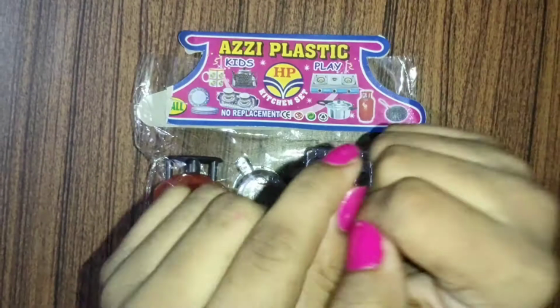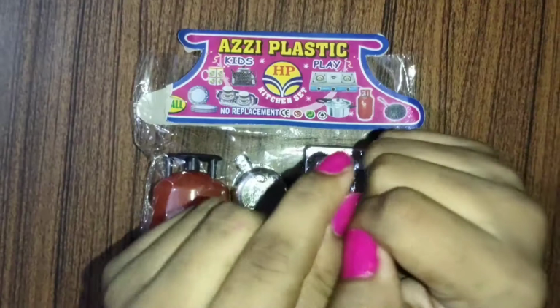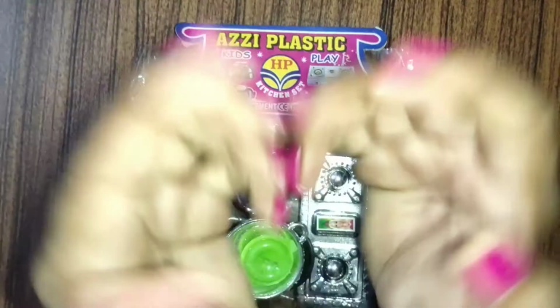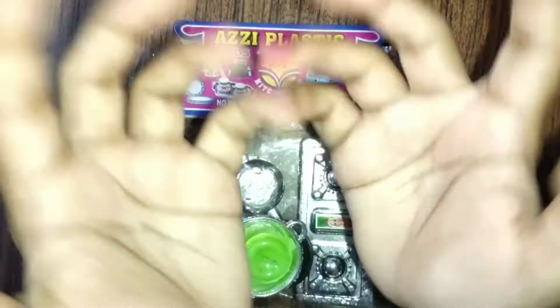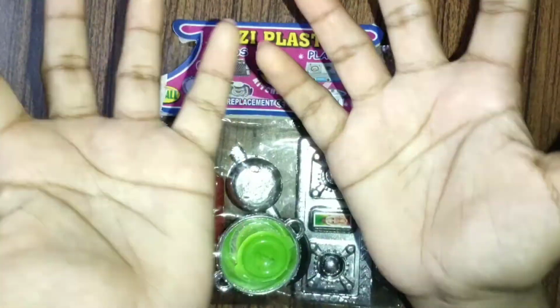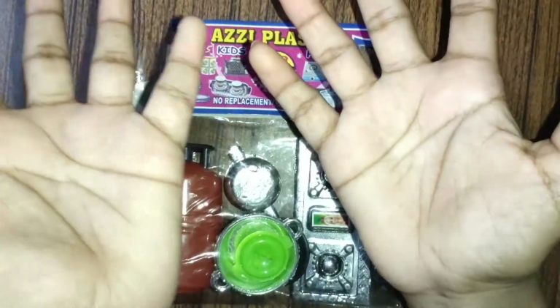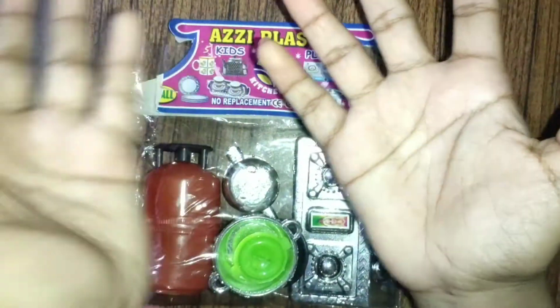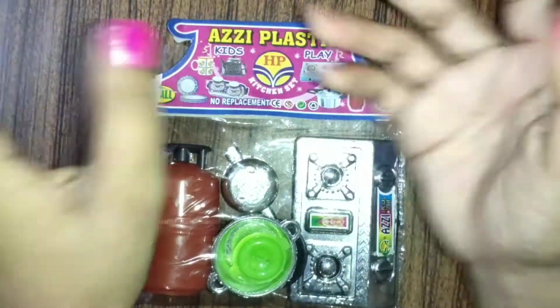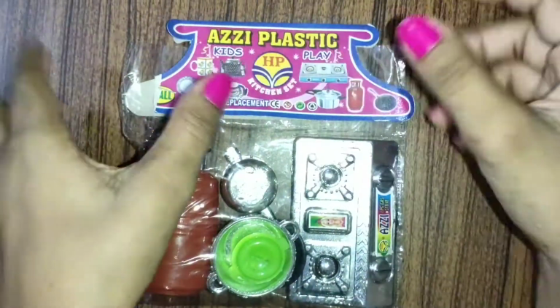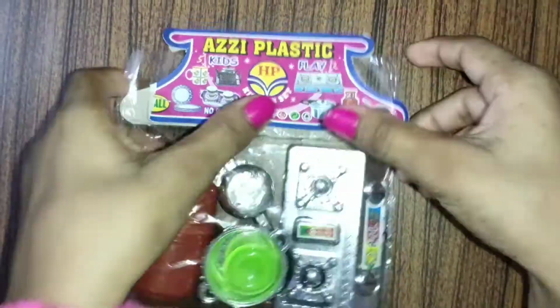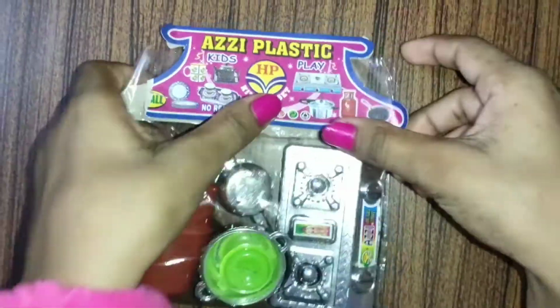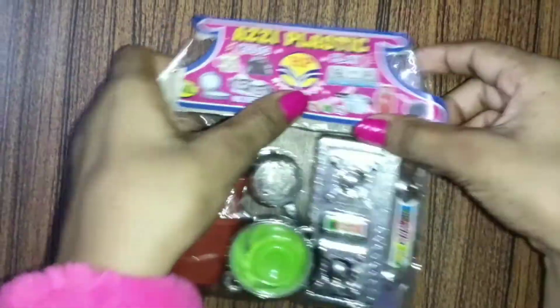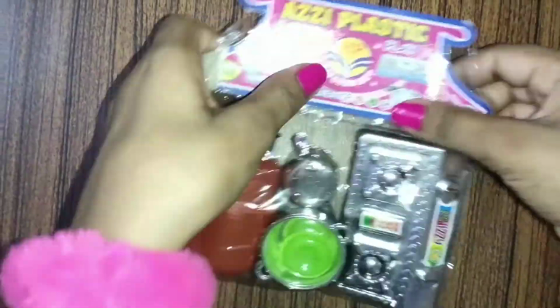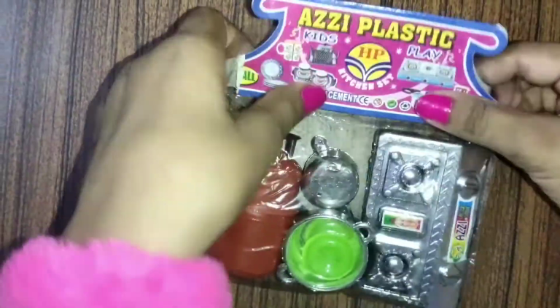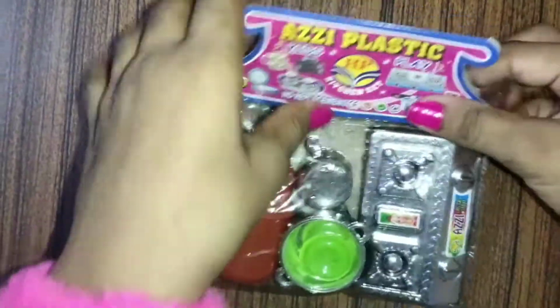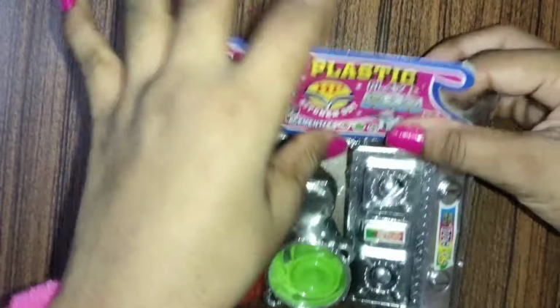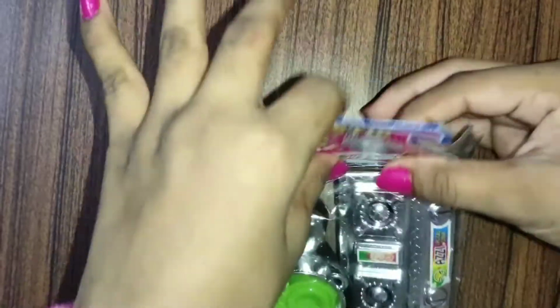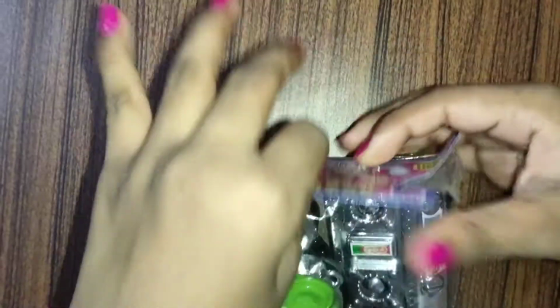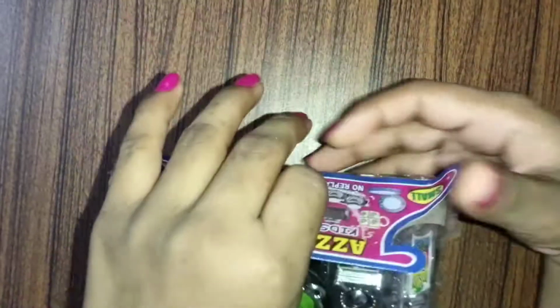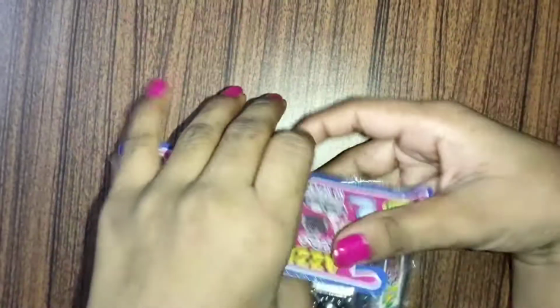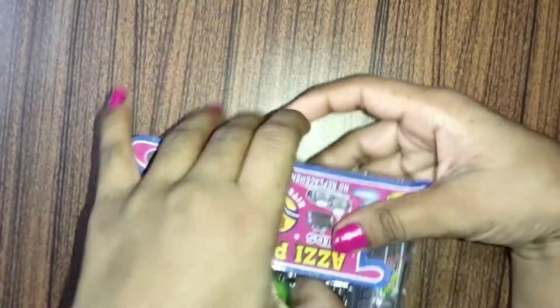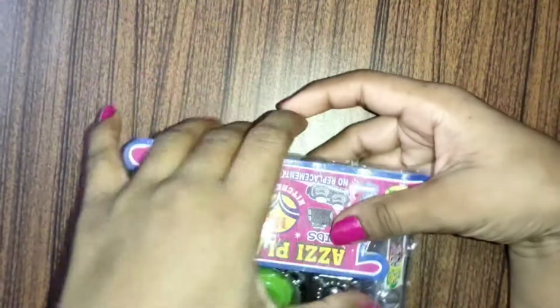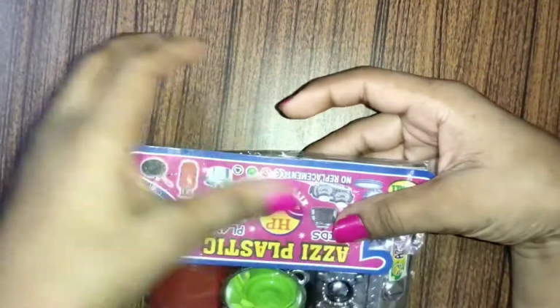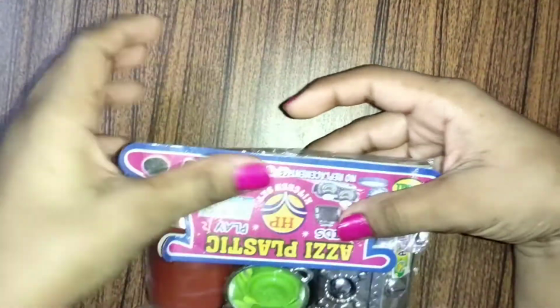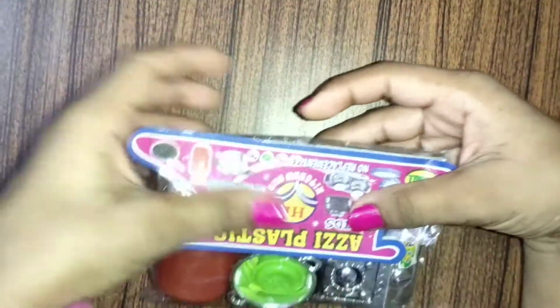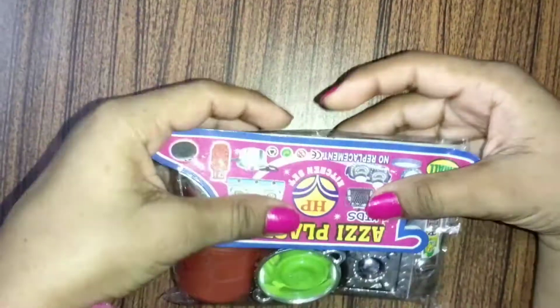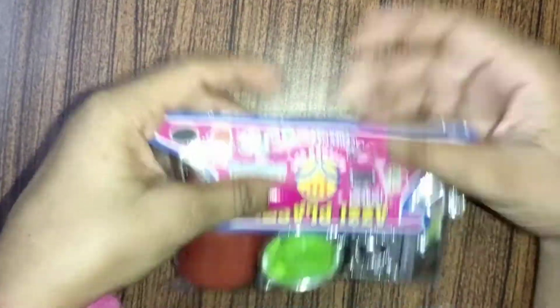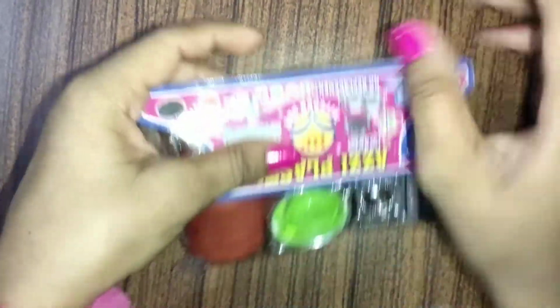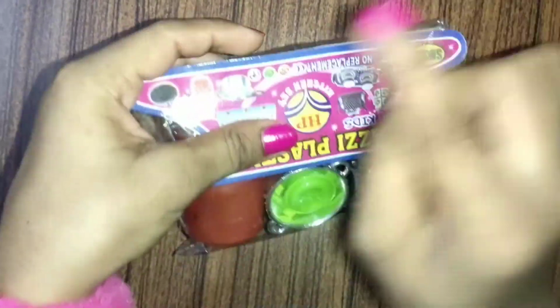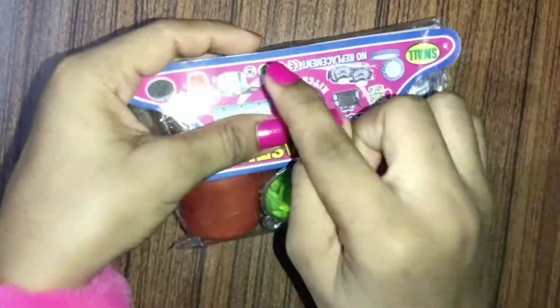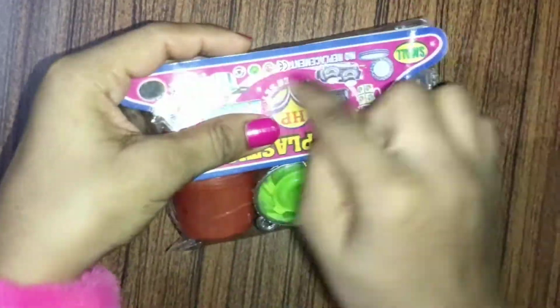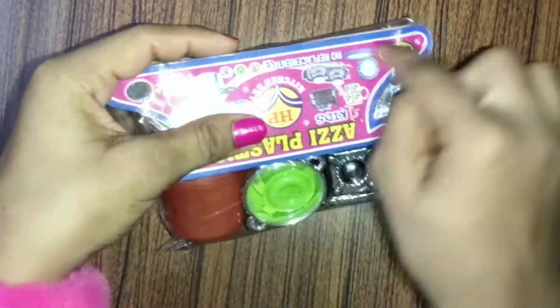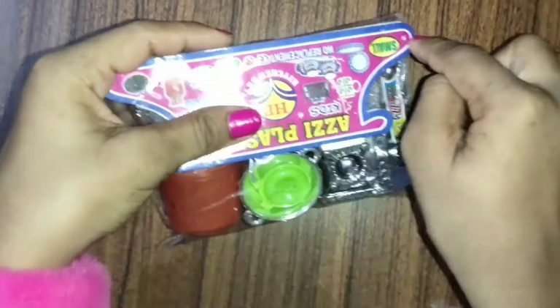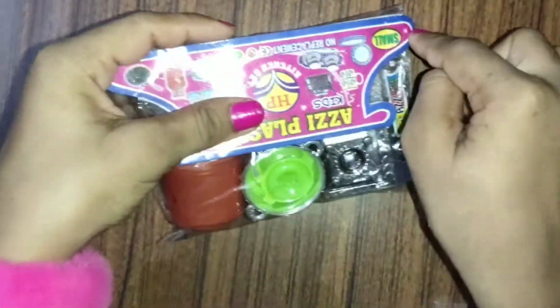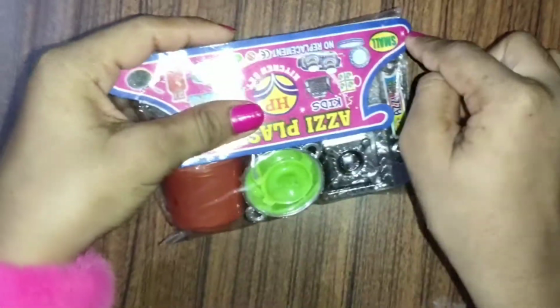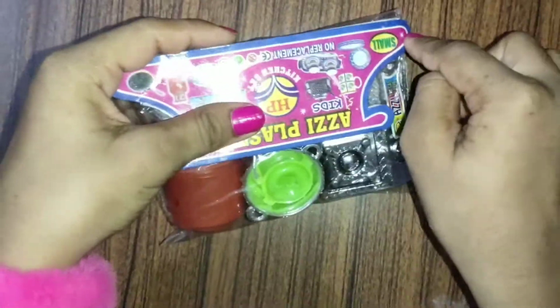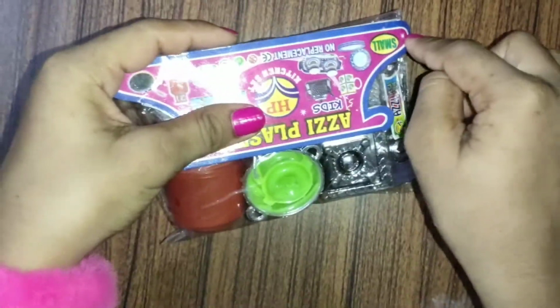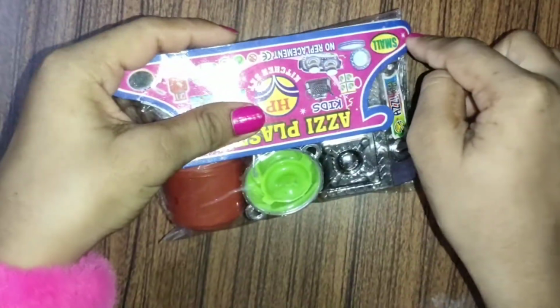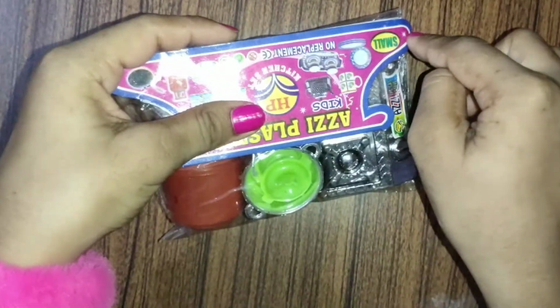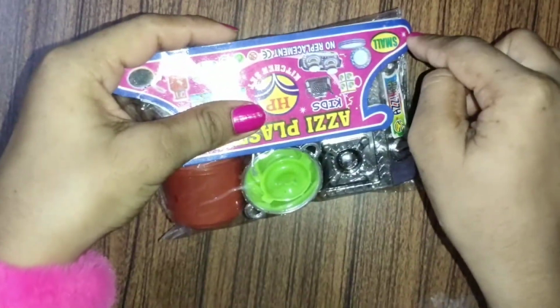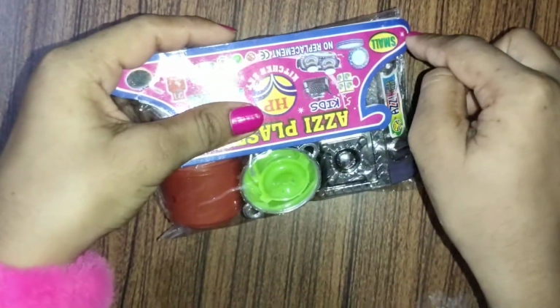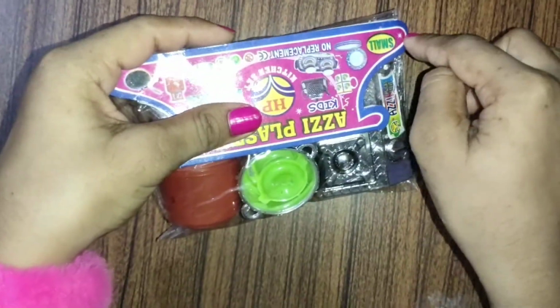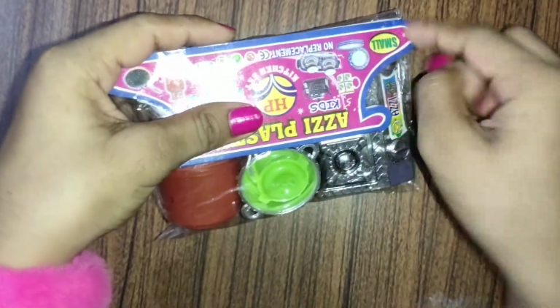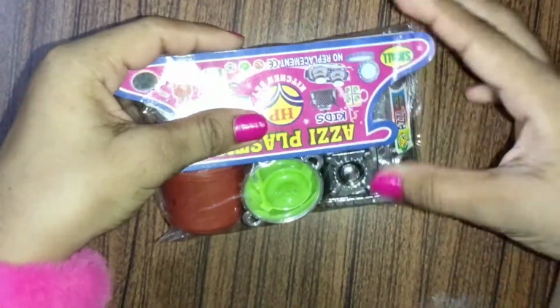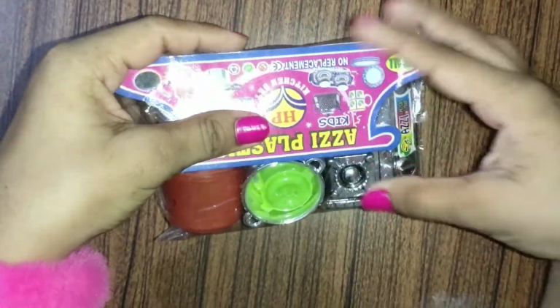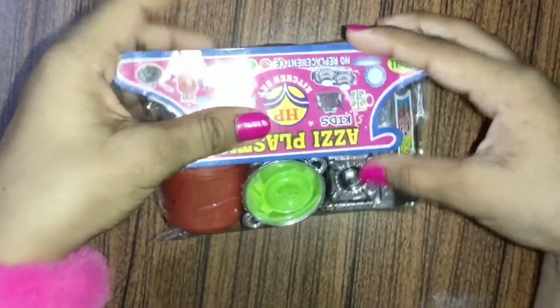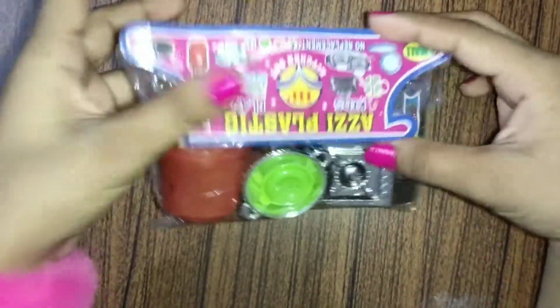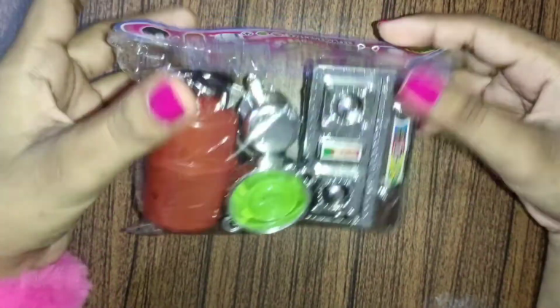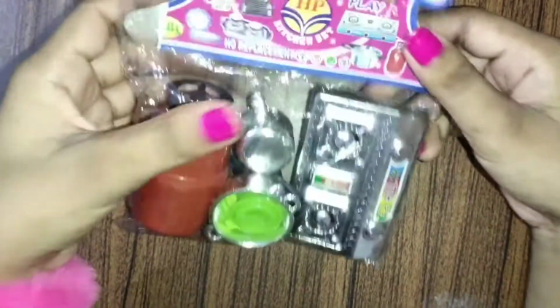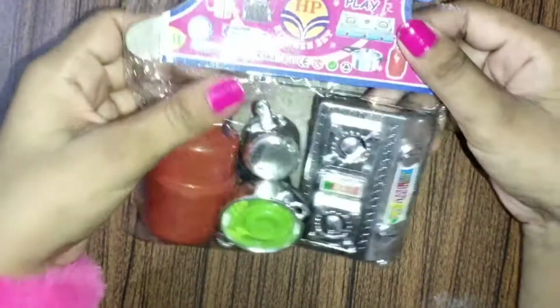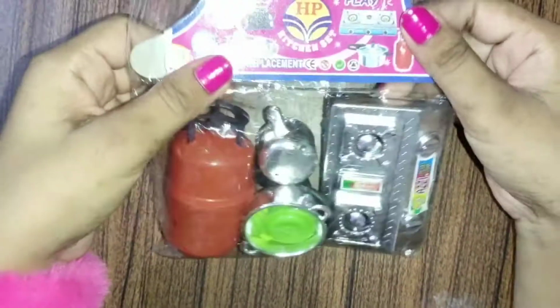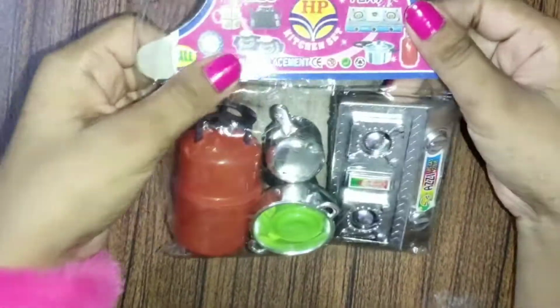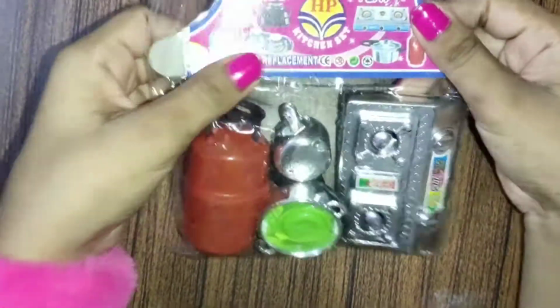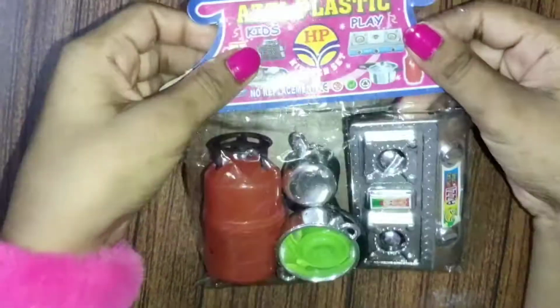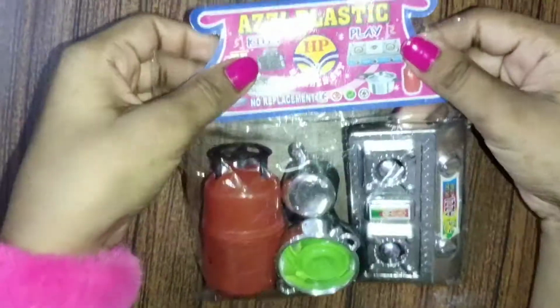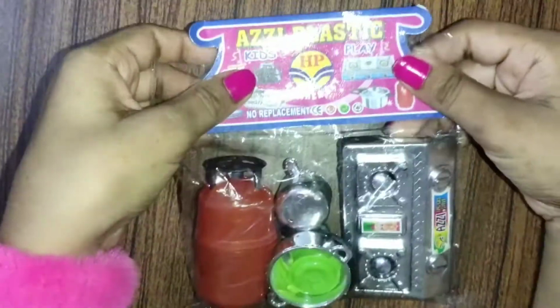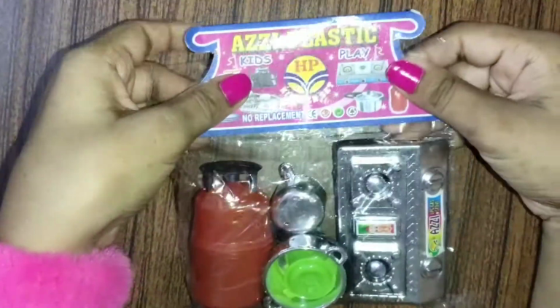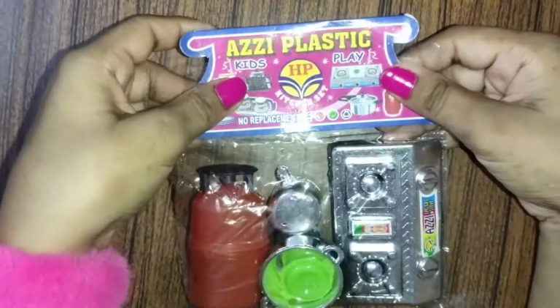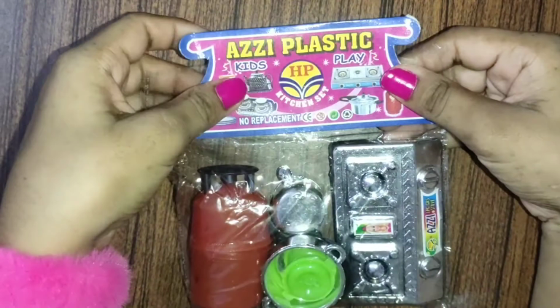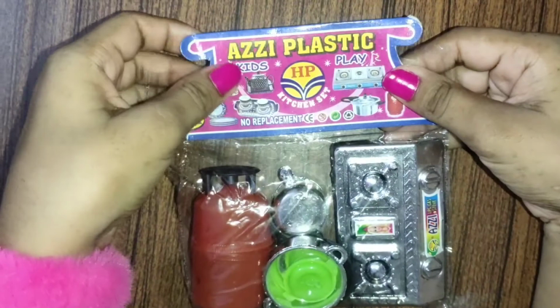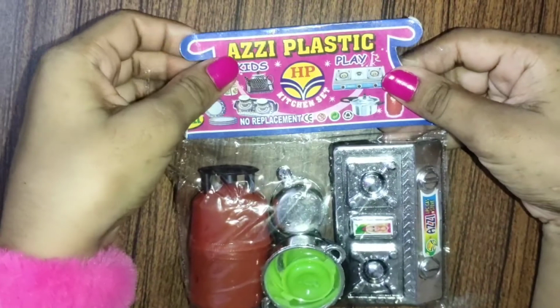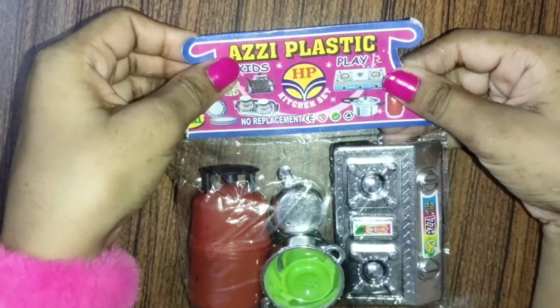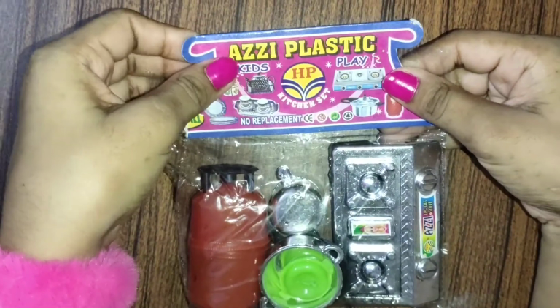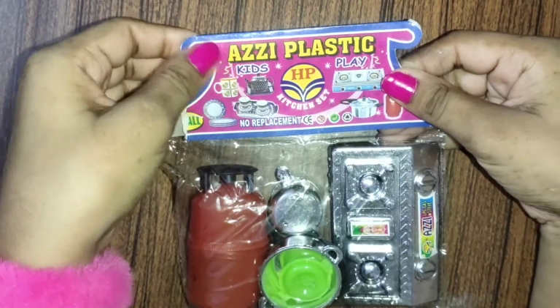Hello guys, welcome back to my channel! Today we have a kitchen set unboxing video, so let's start the kitchen set unboxing video.